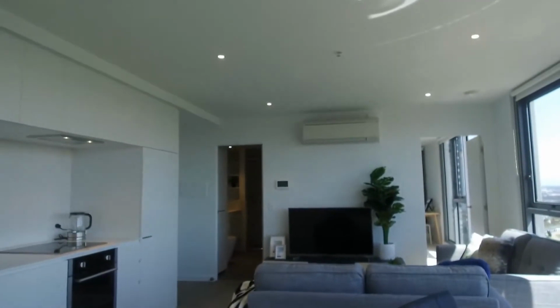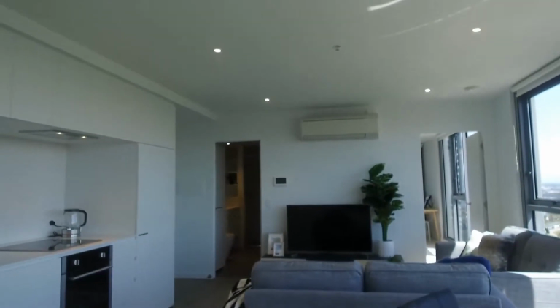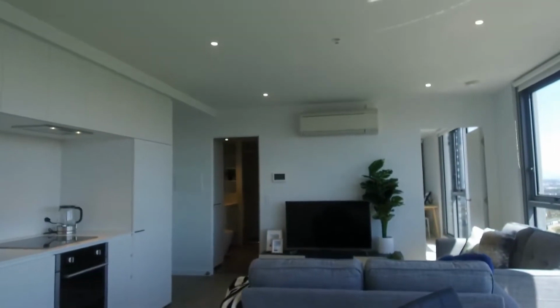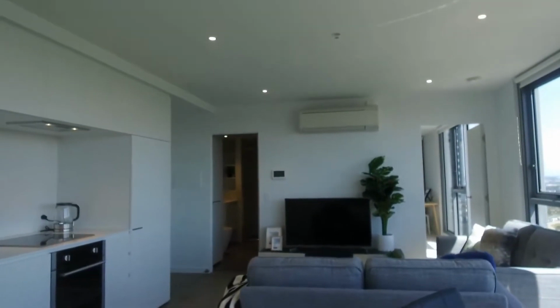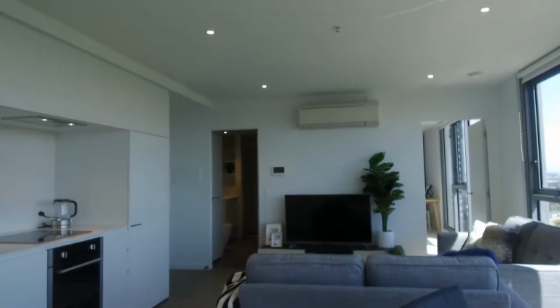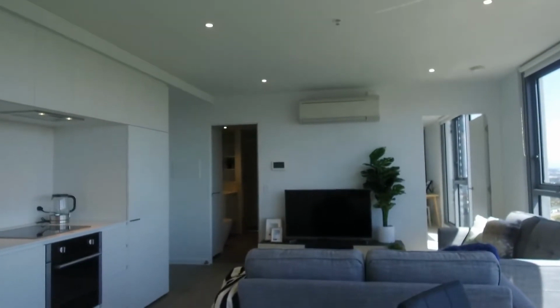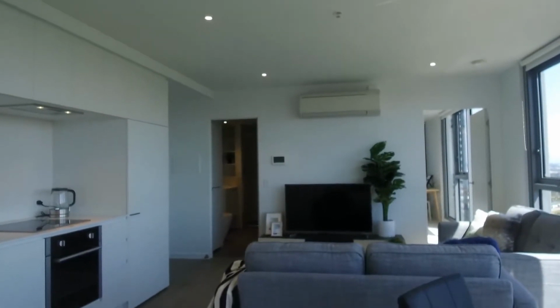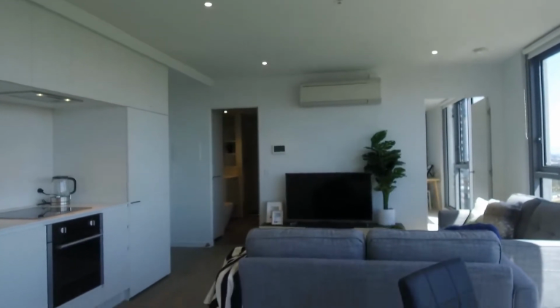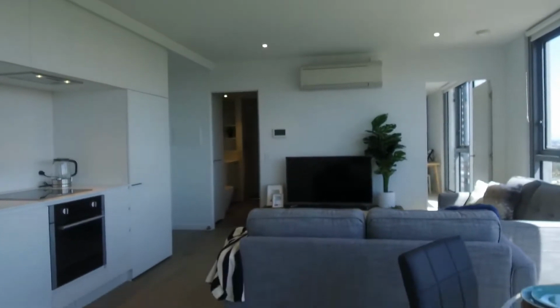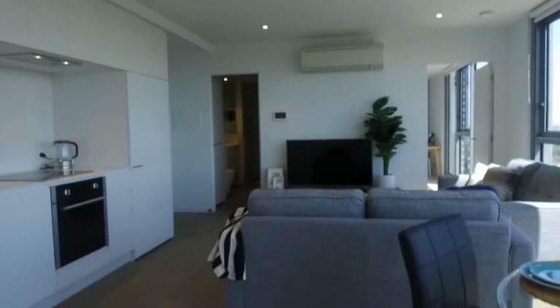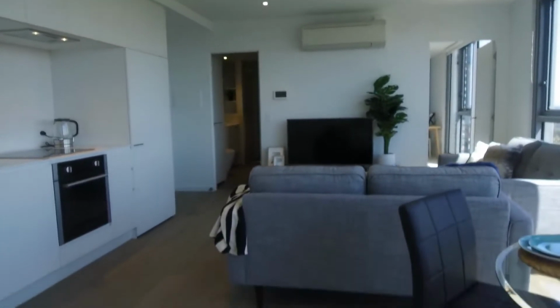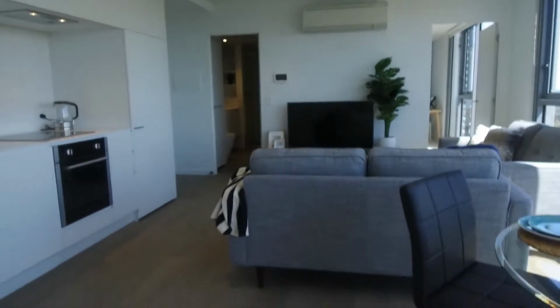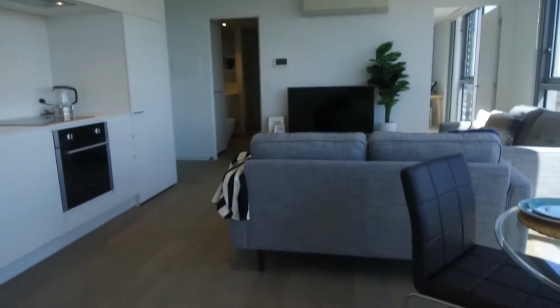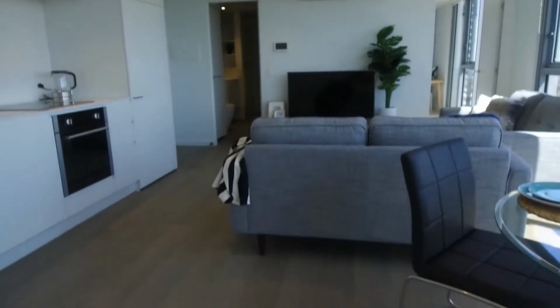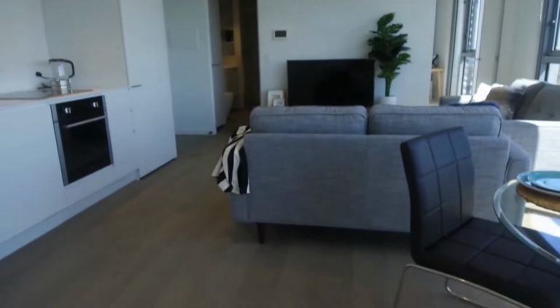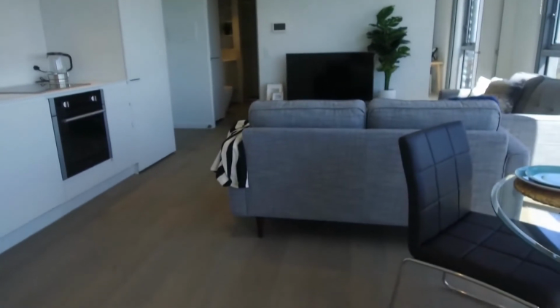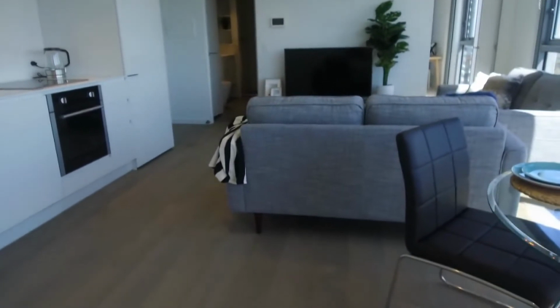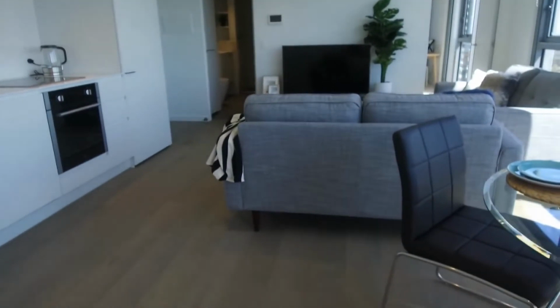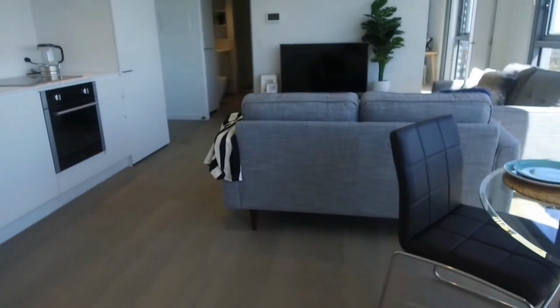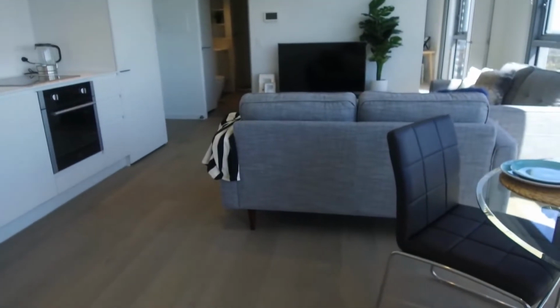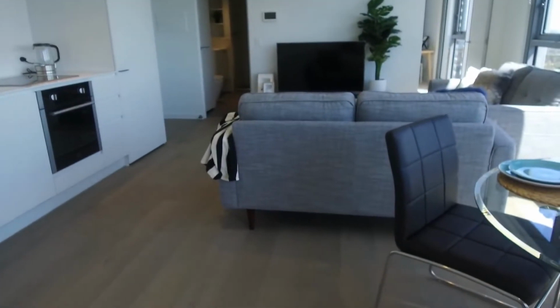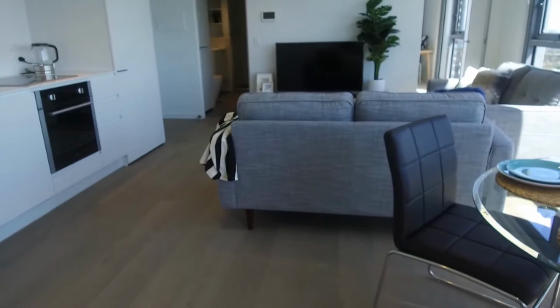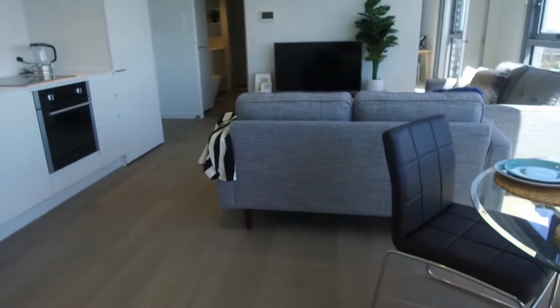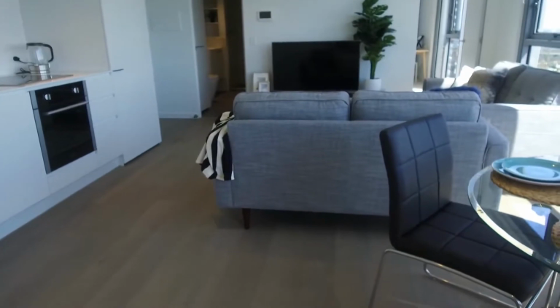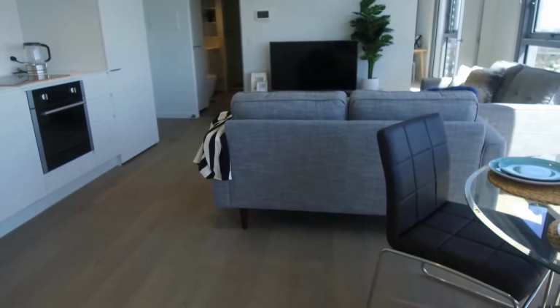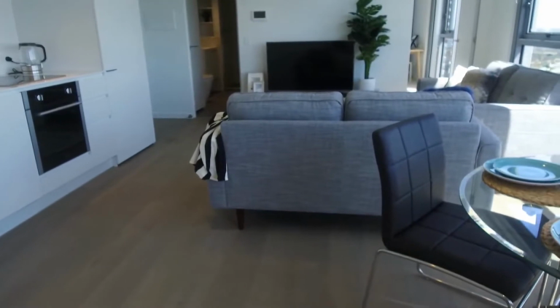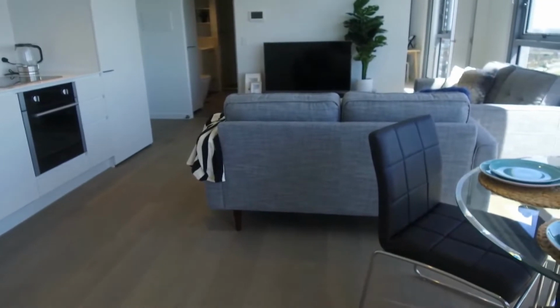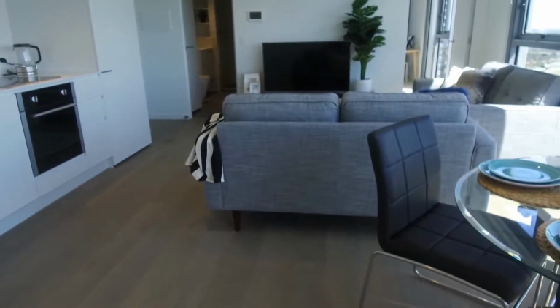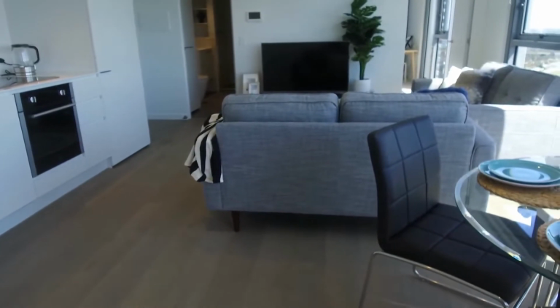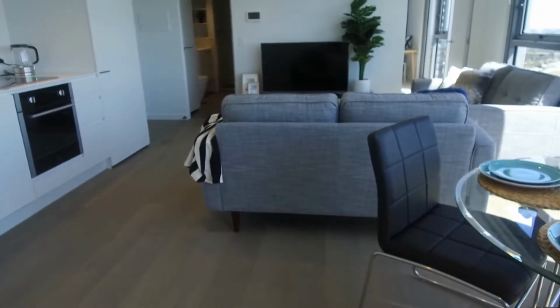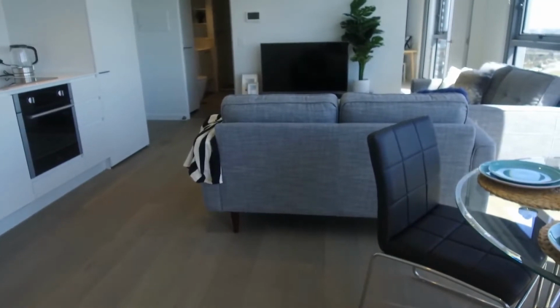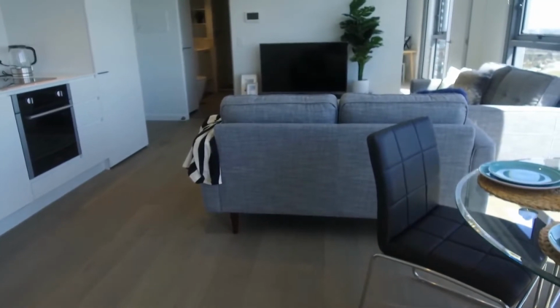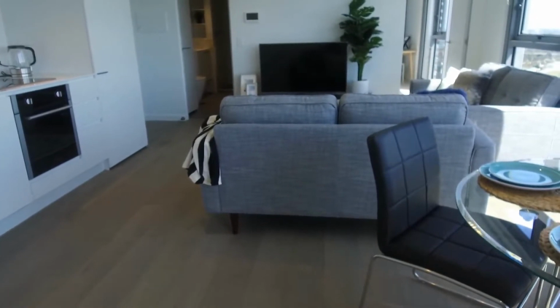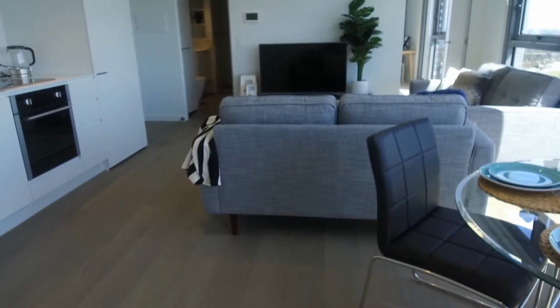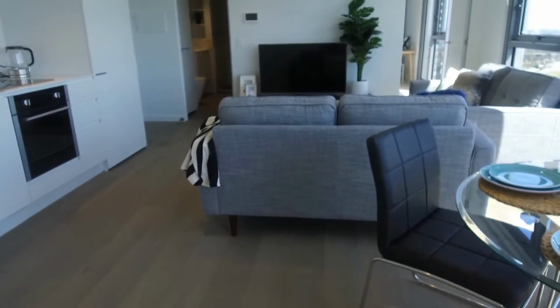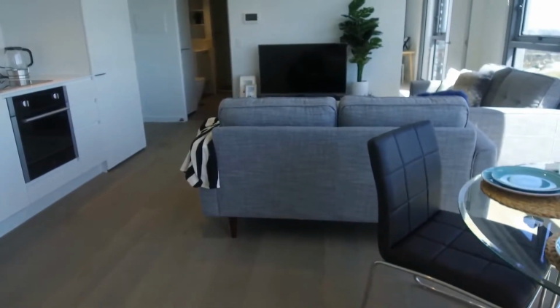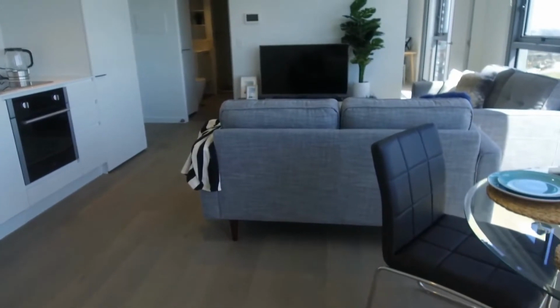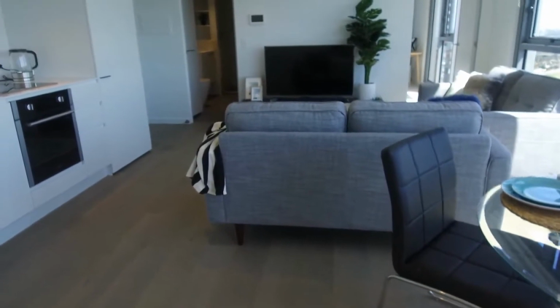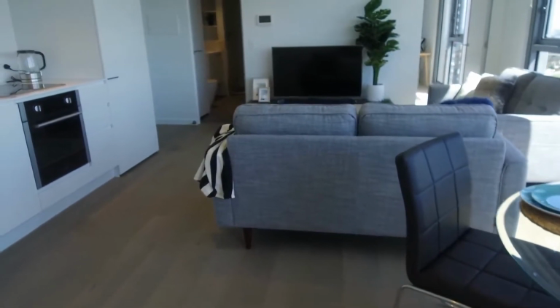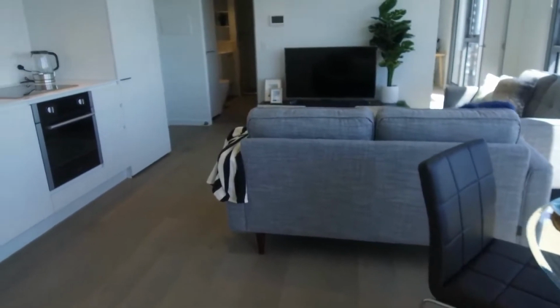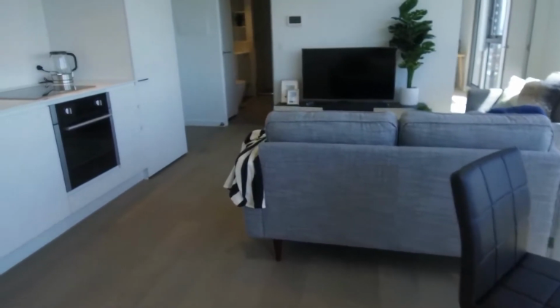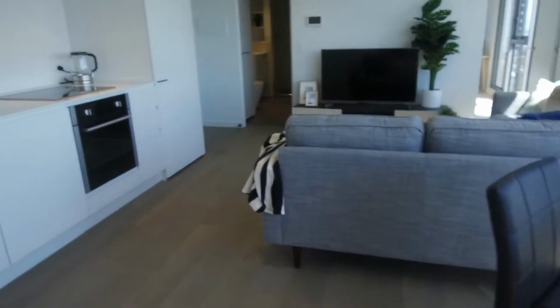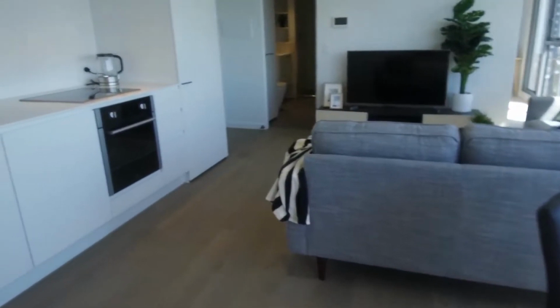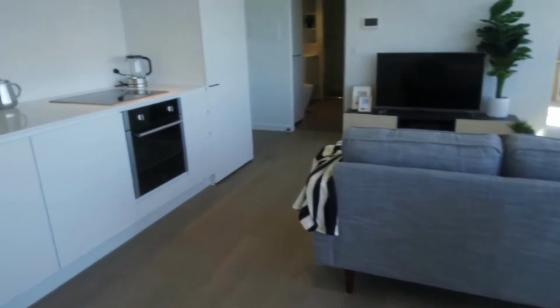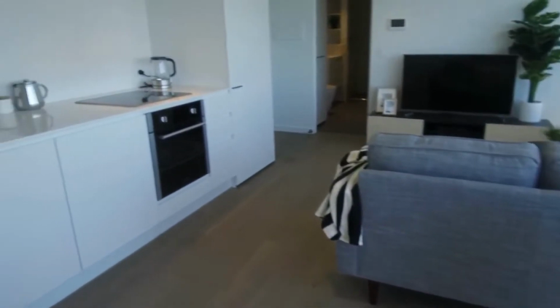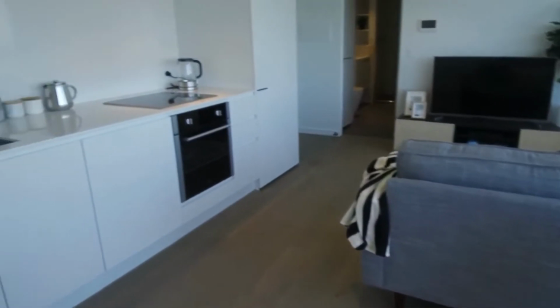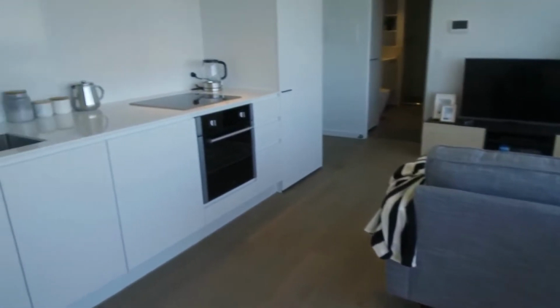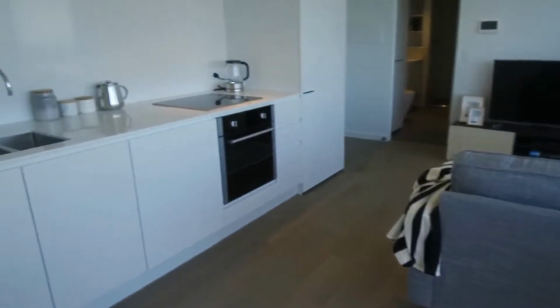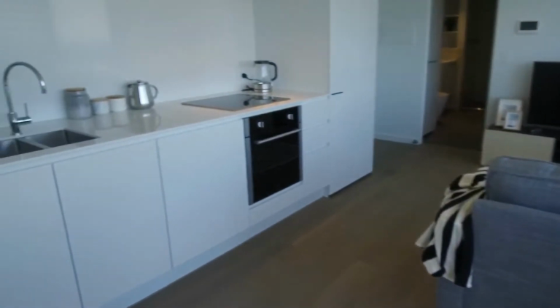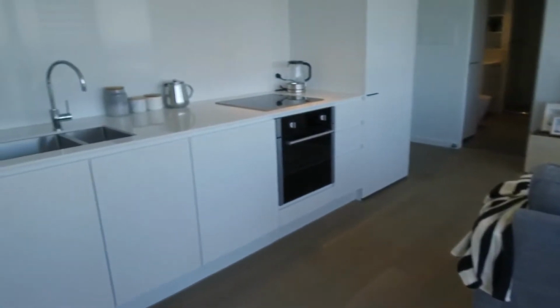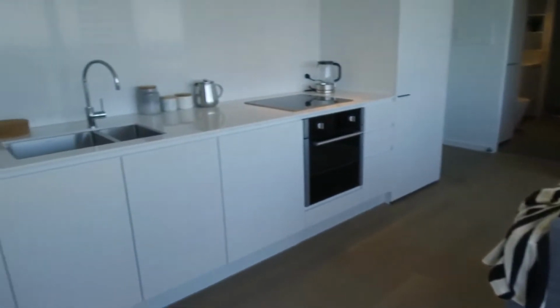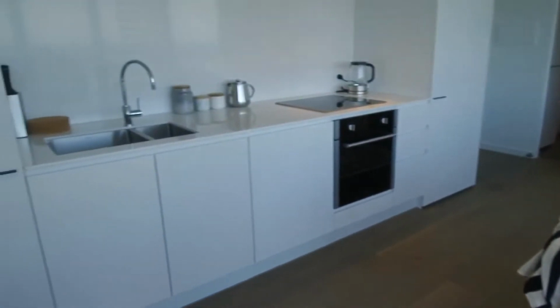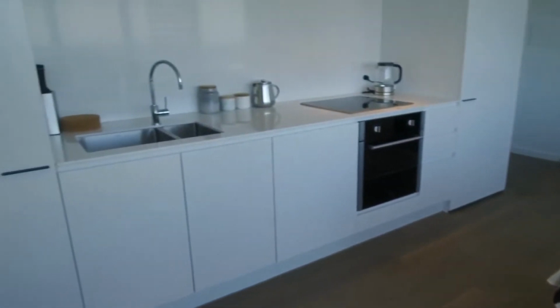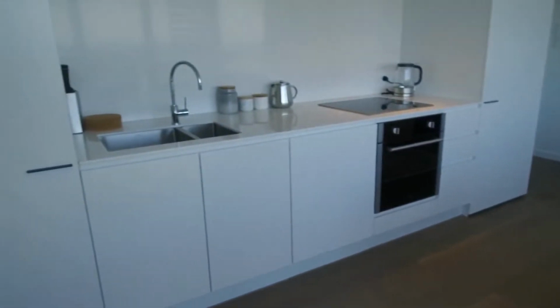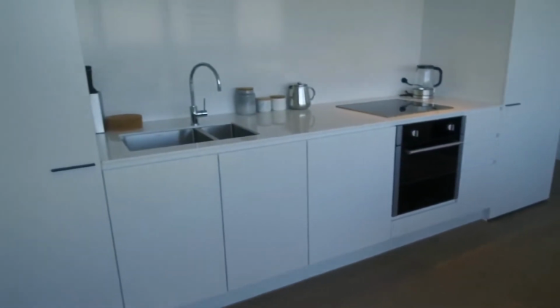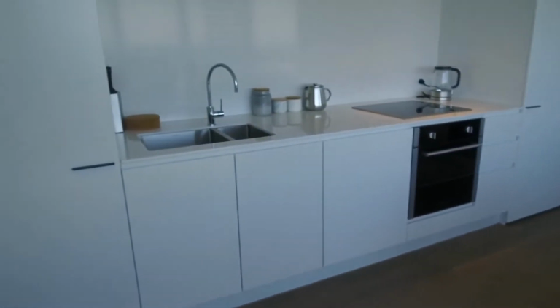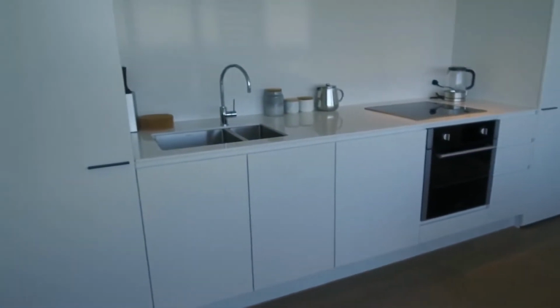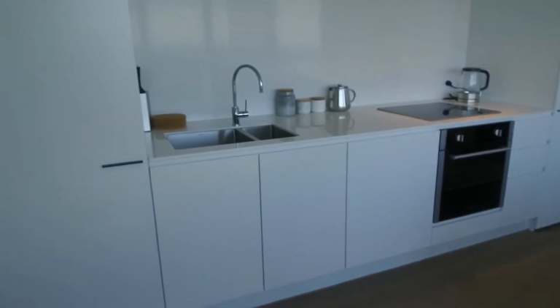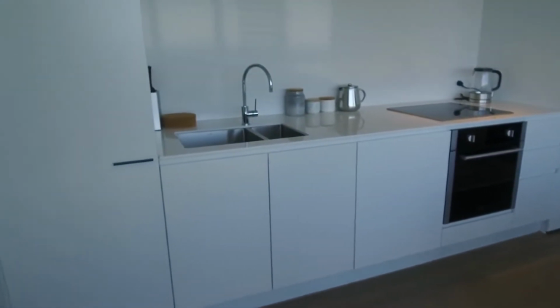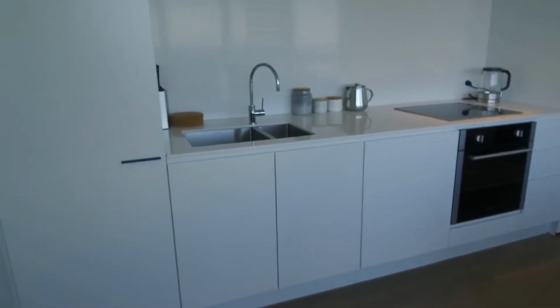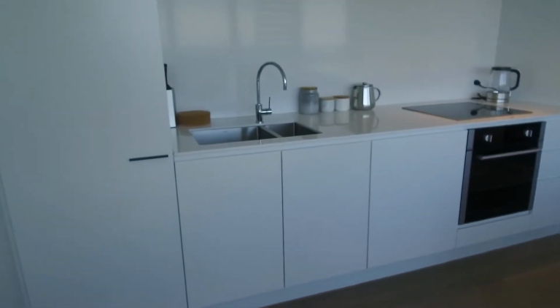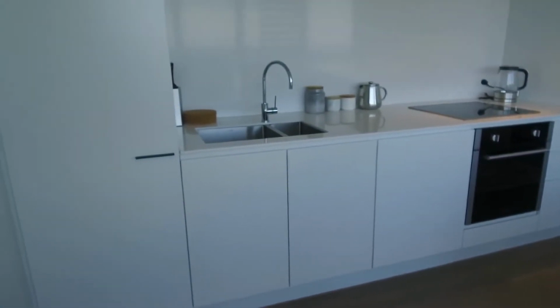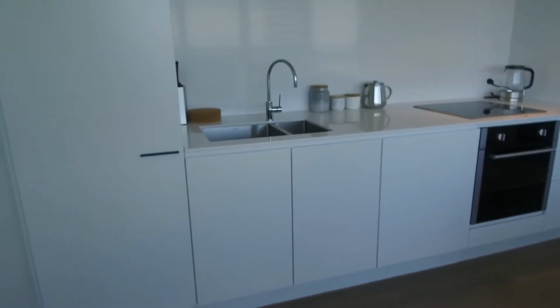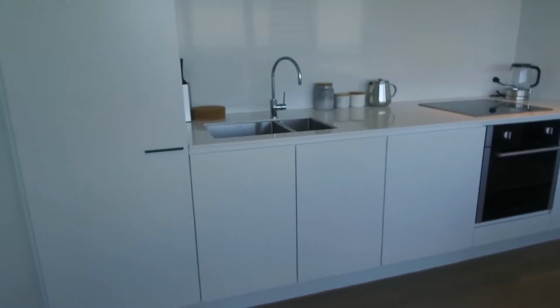A well-designed living room with timber flooring. Plenty of storage in the kitchen.